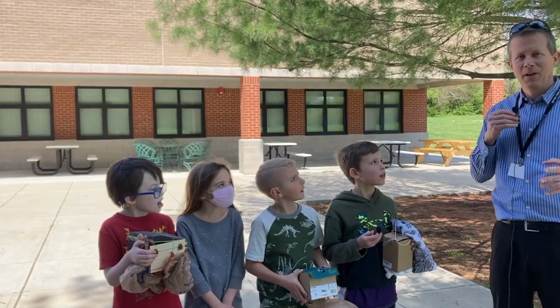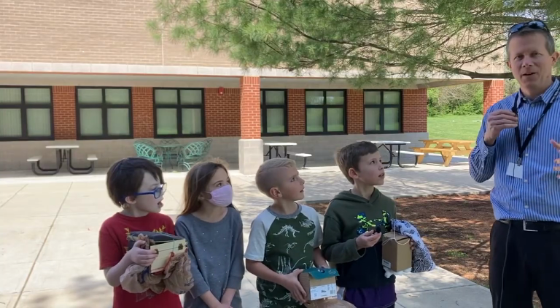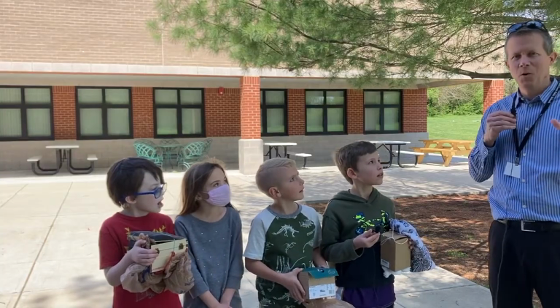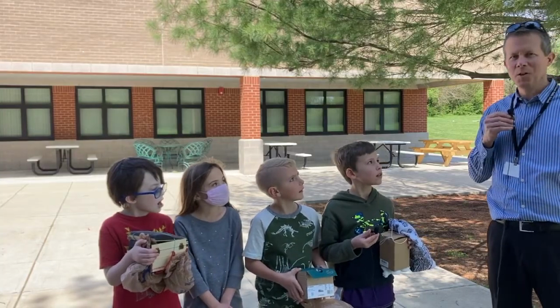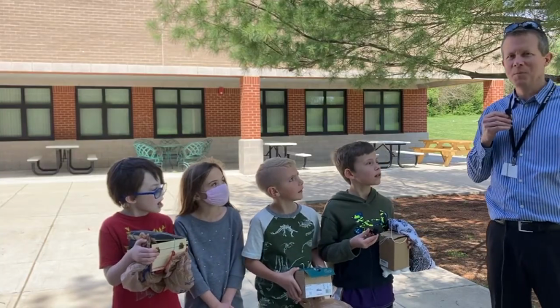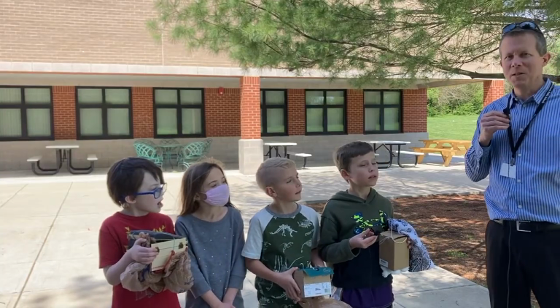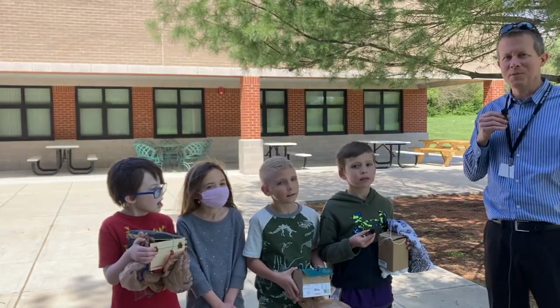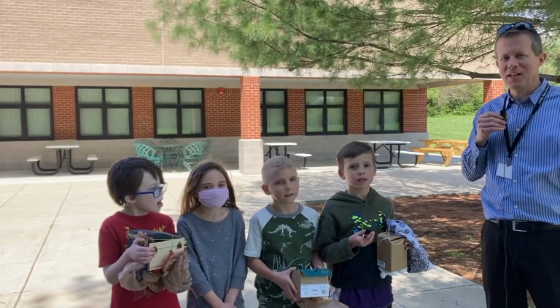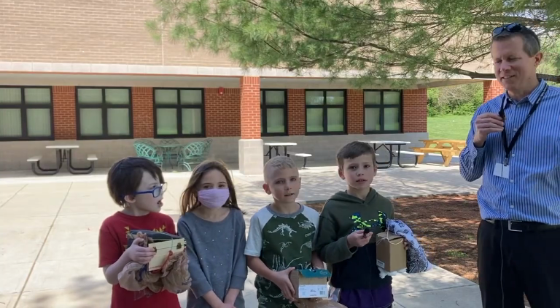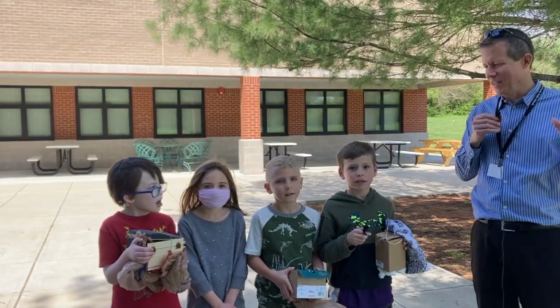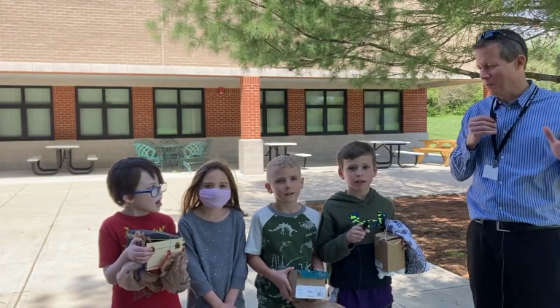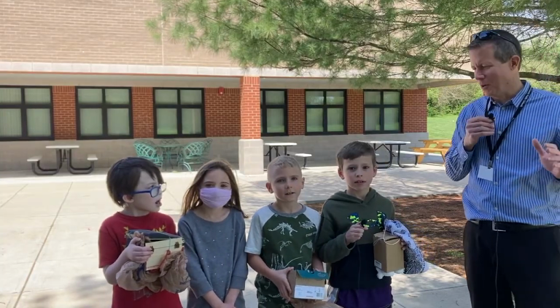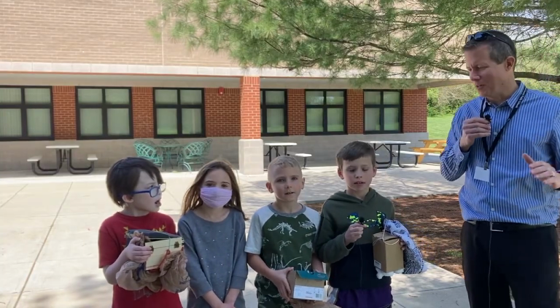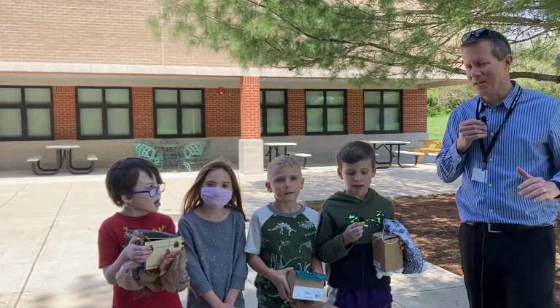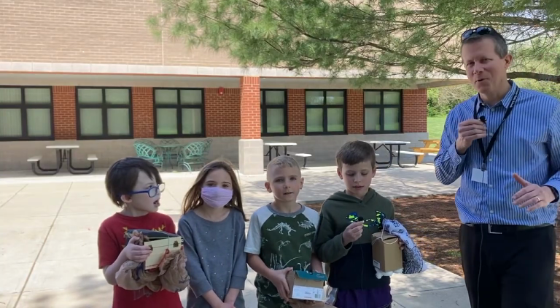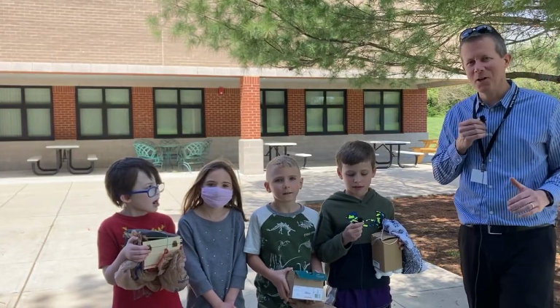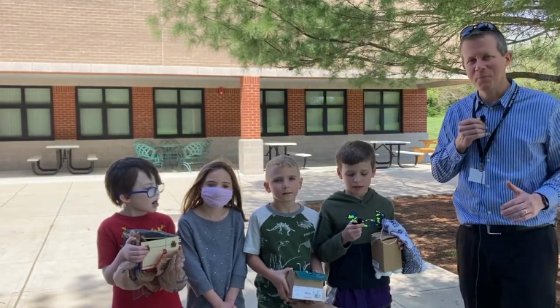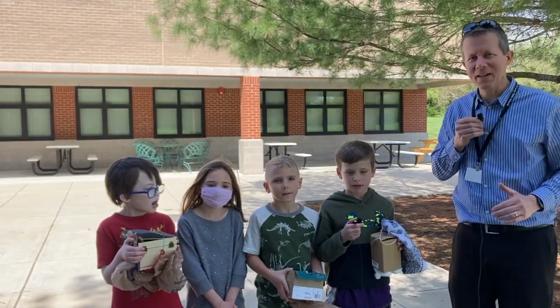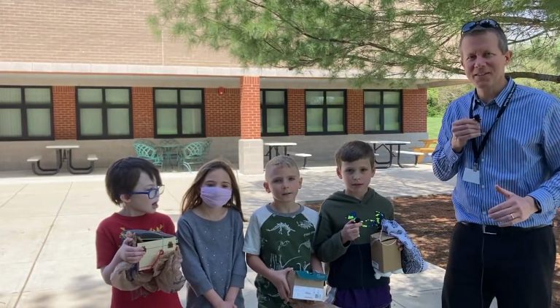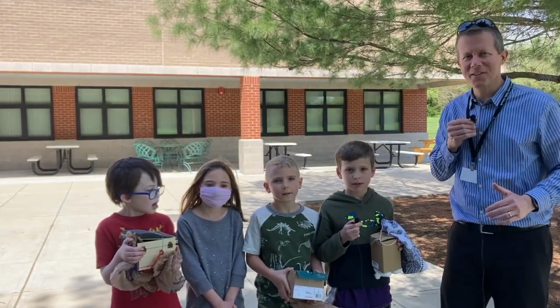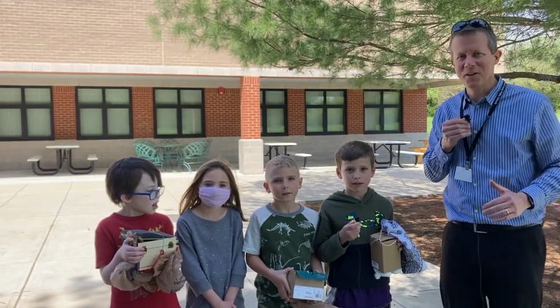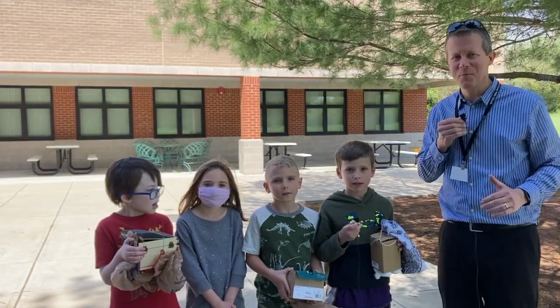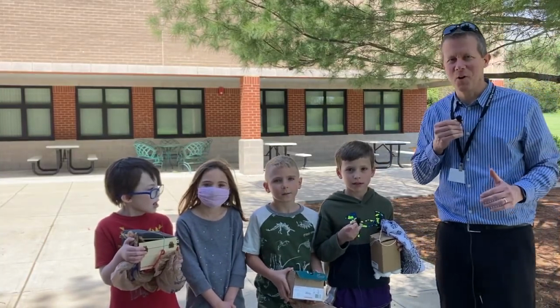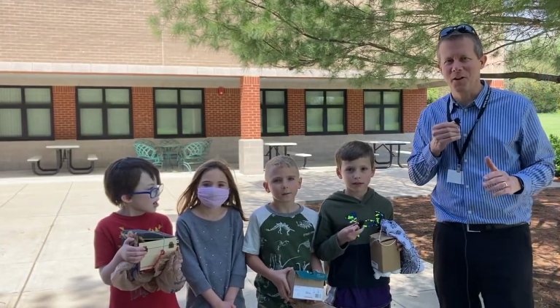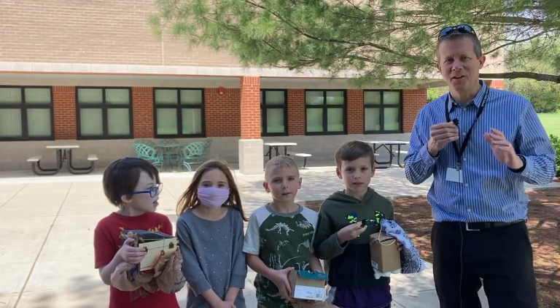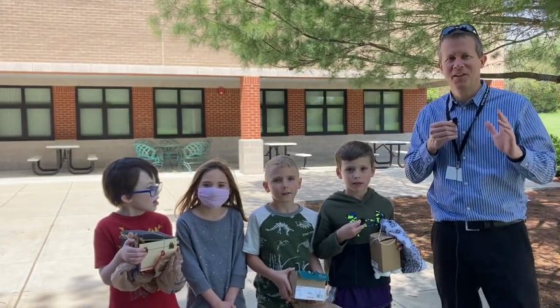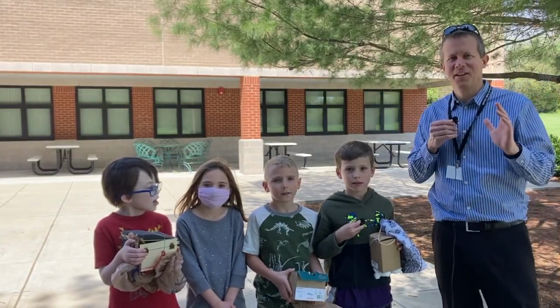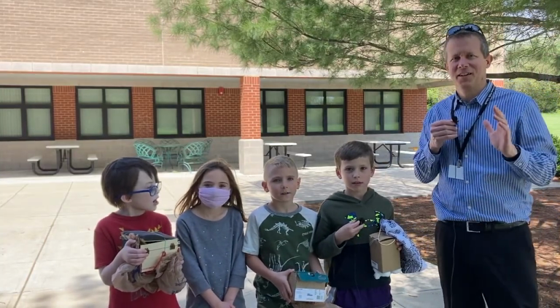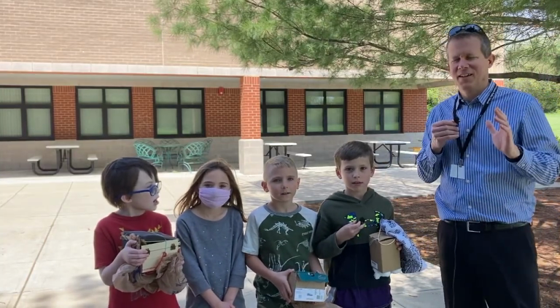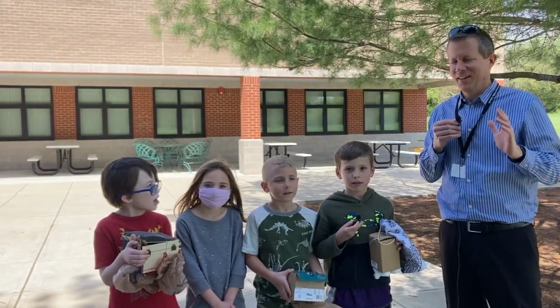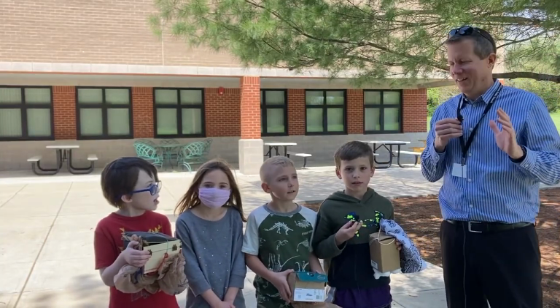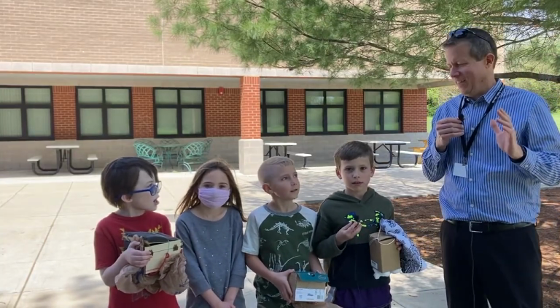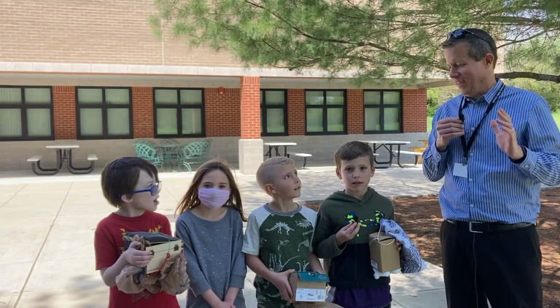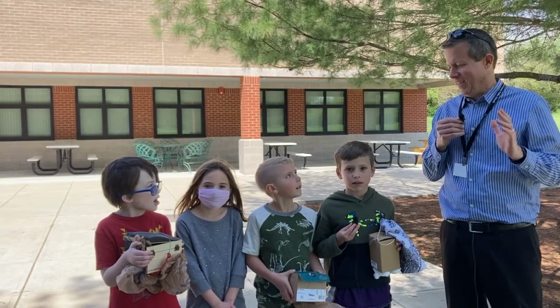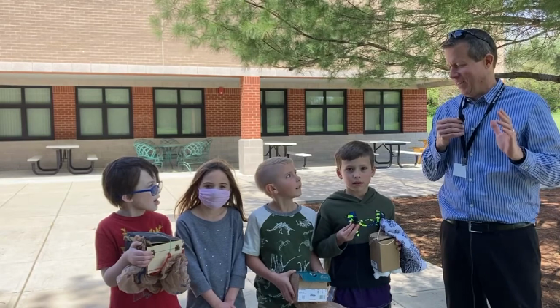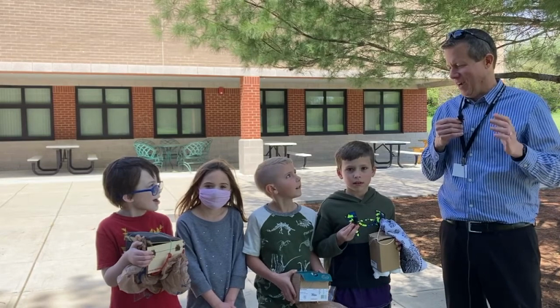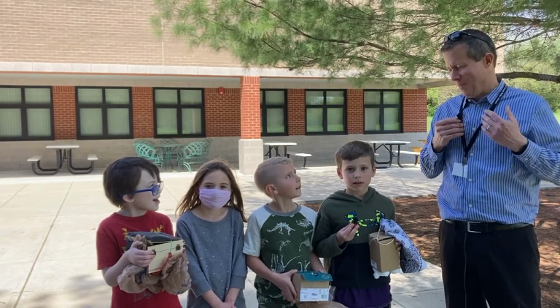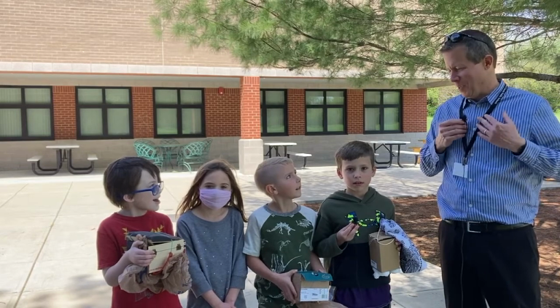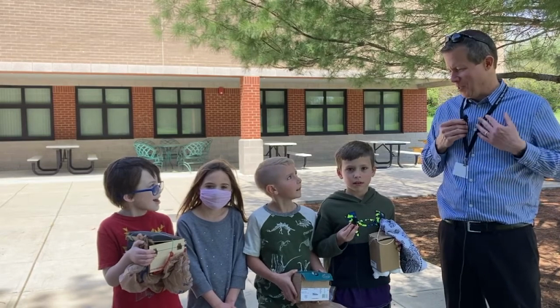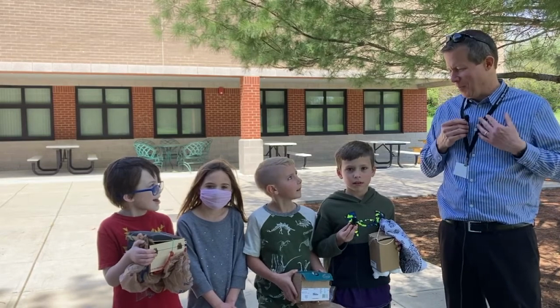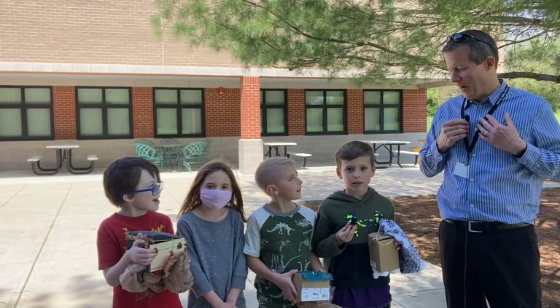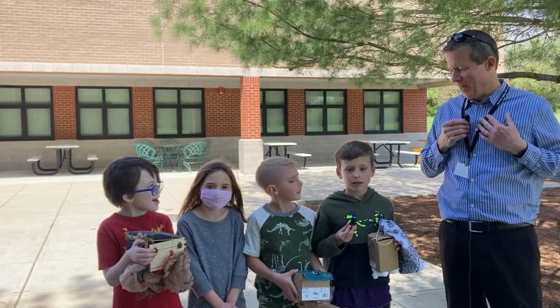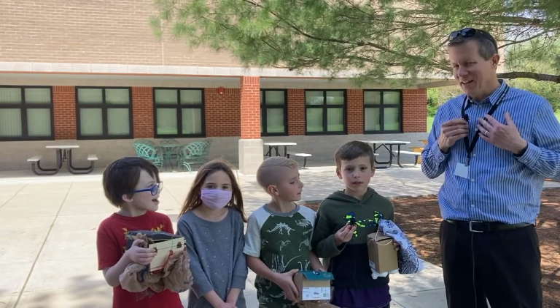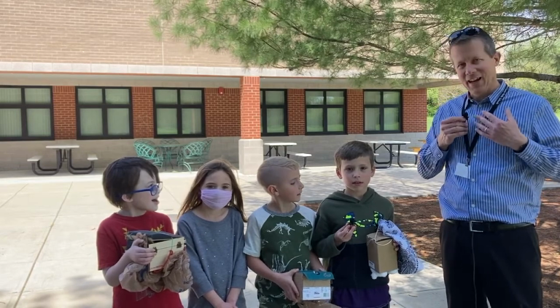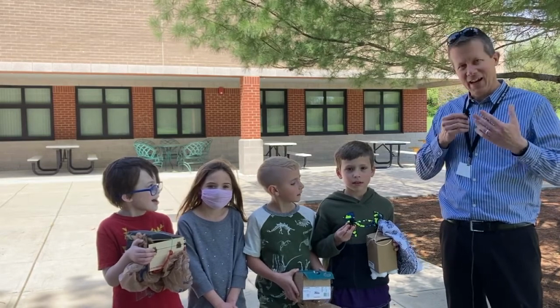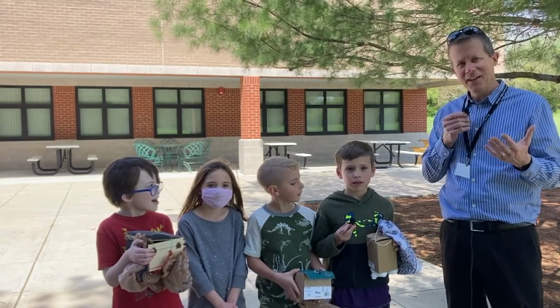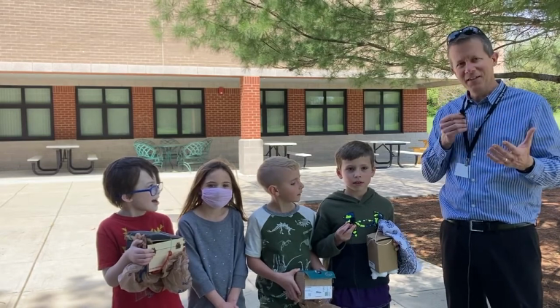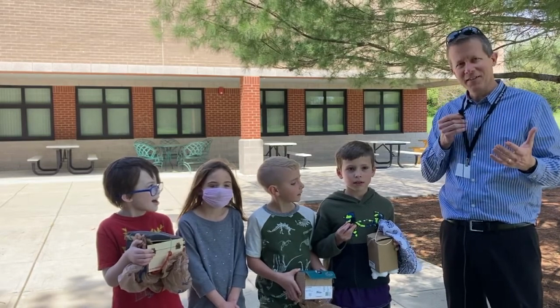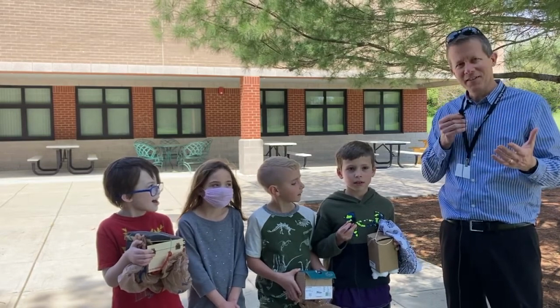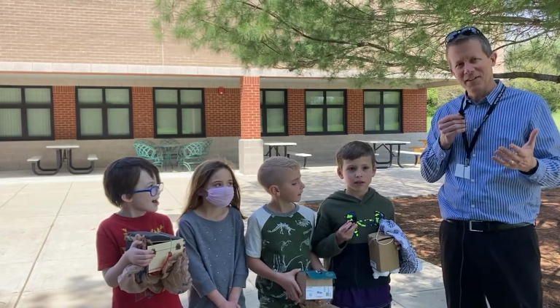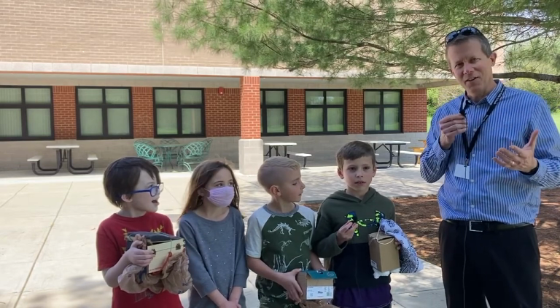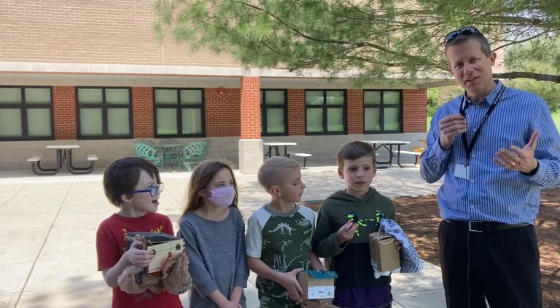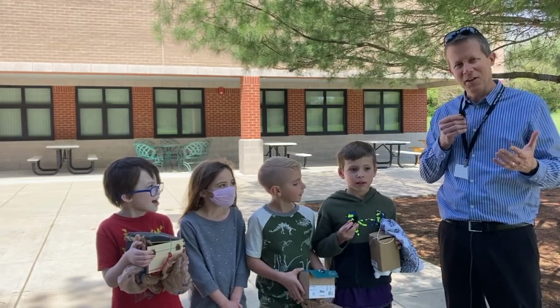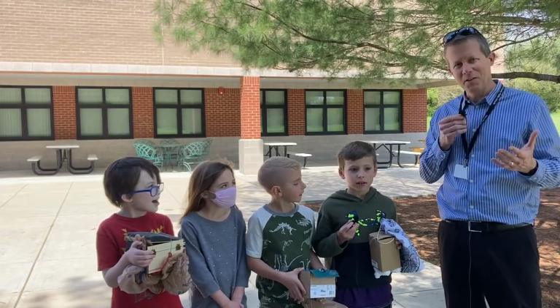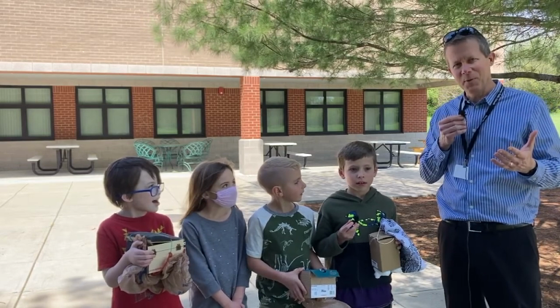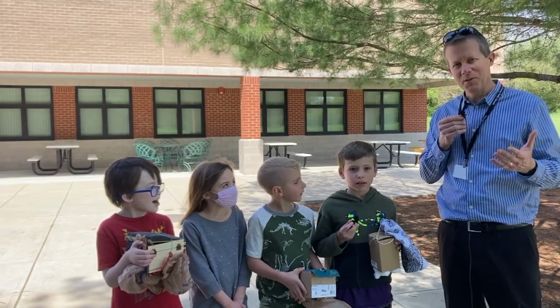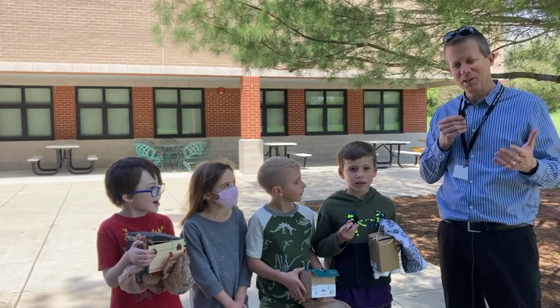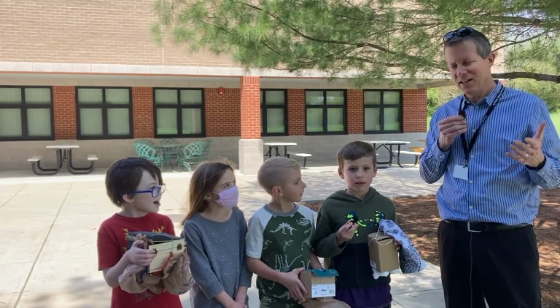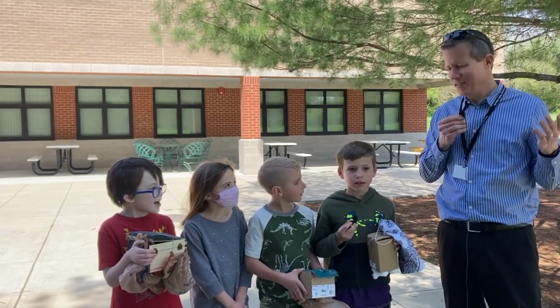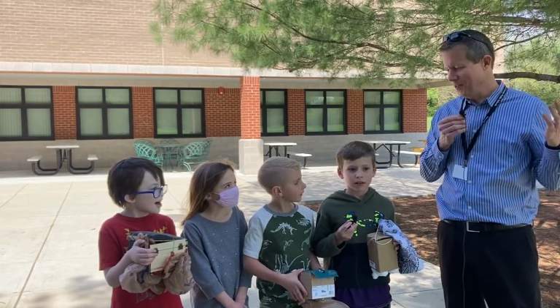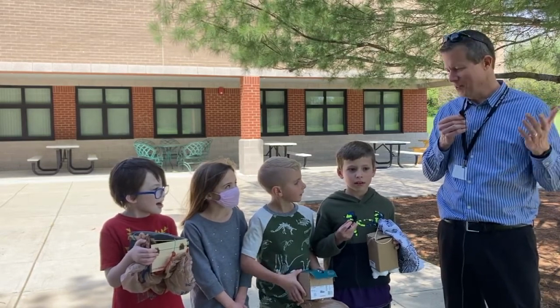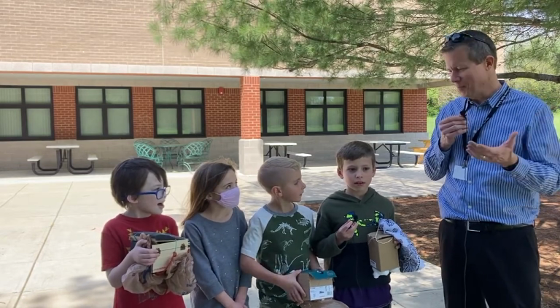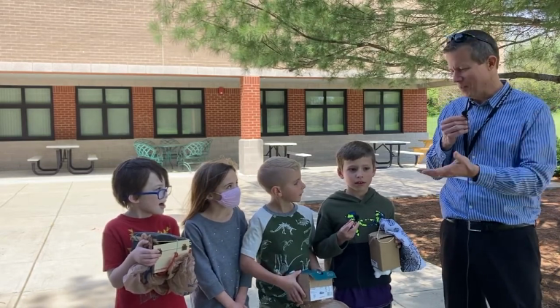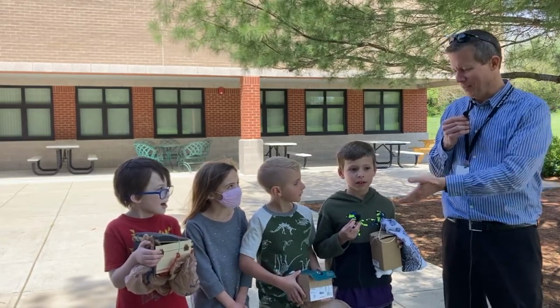Welcome, Team Southside, where teamwork makes the dream work. I'm Mr. Beatty, and I'll let our special guests introduce themselves.